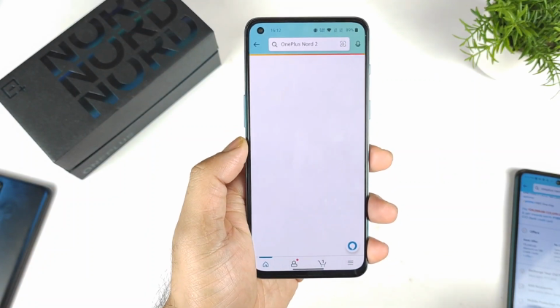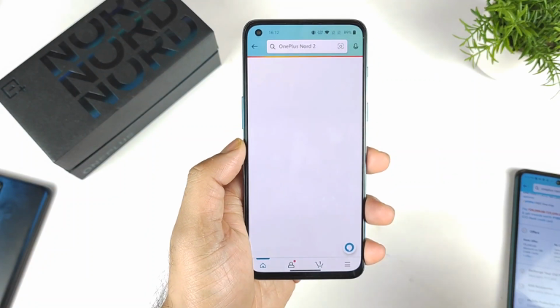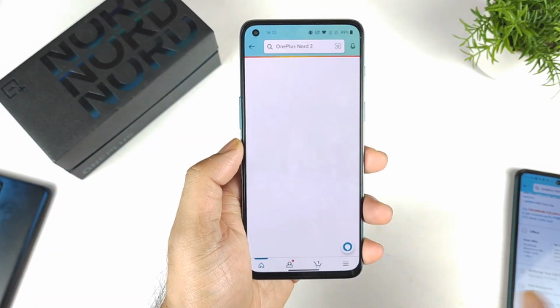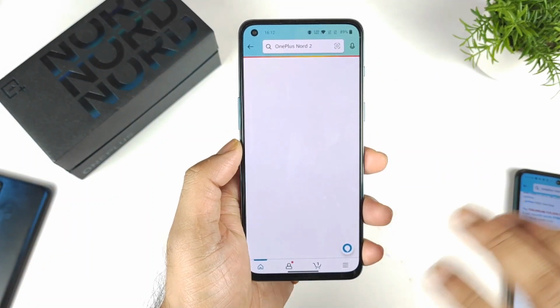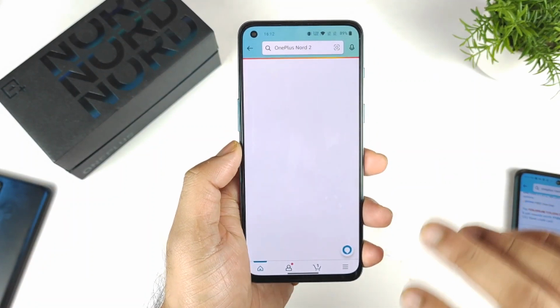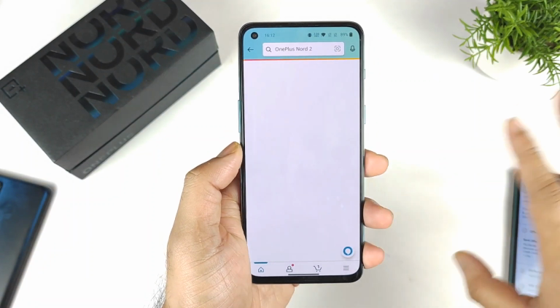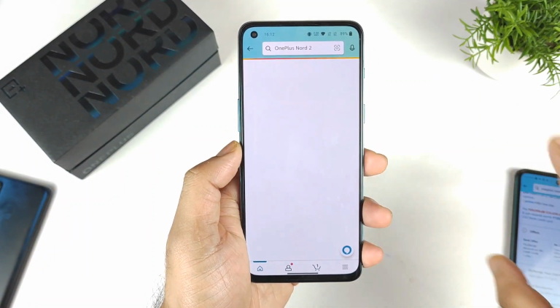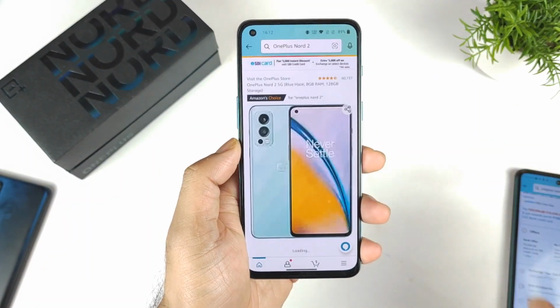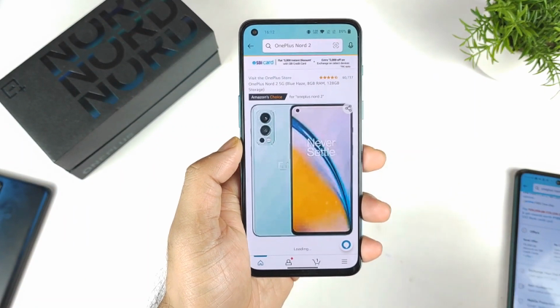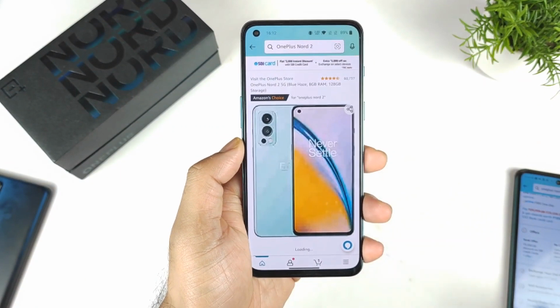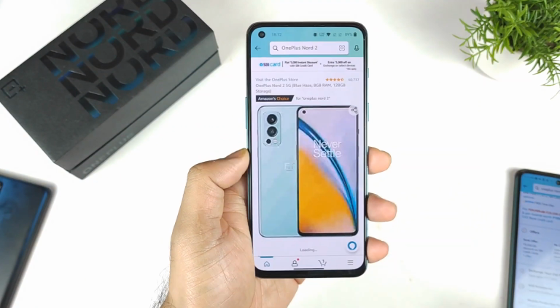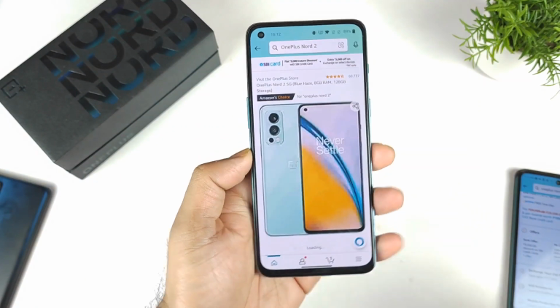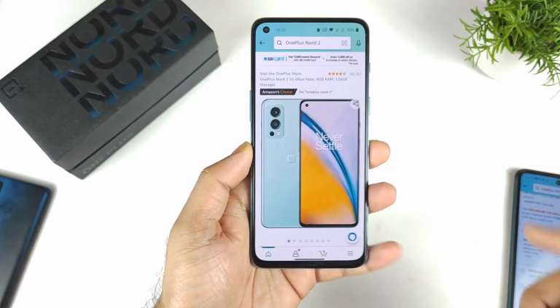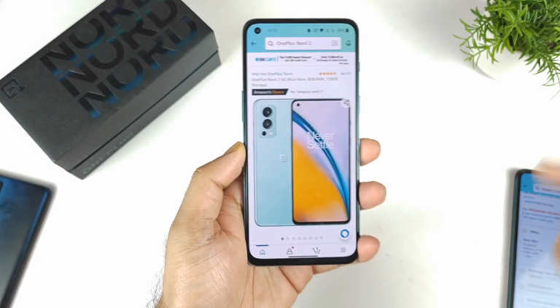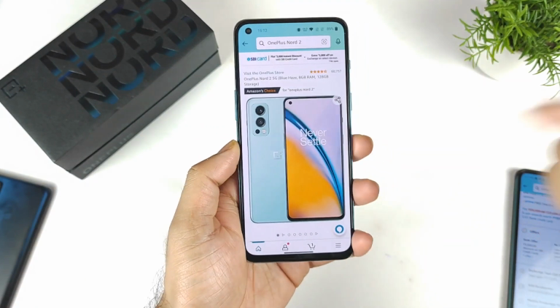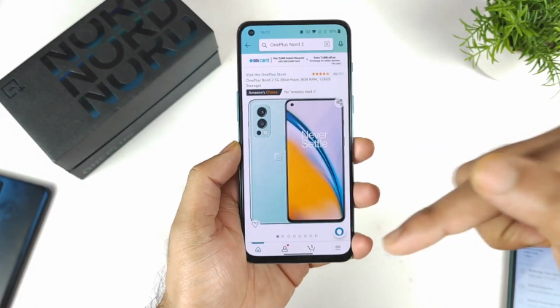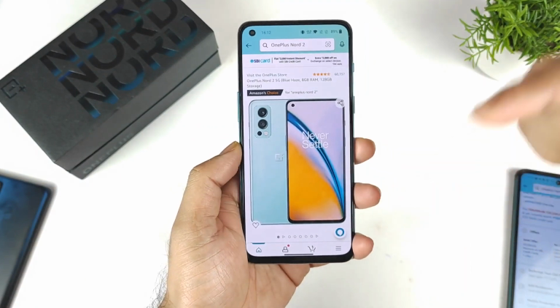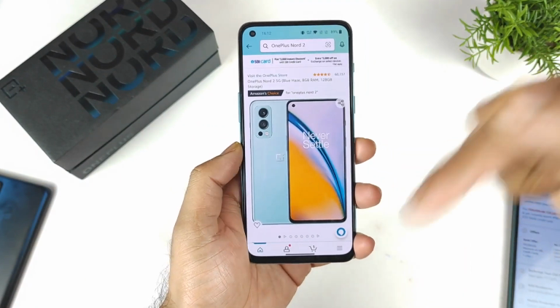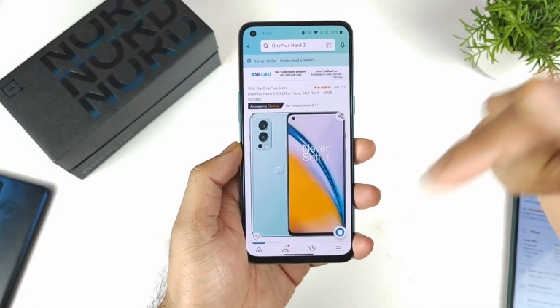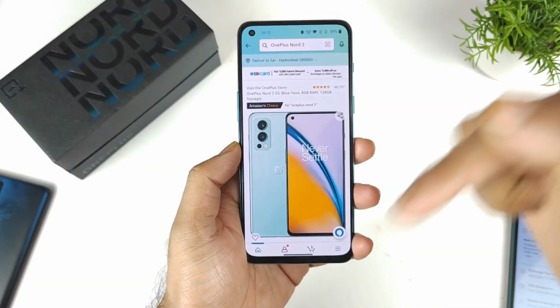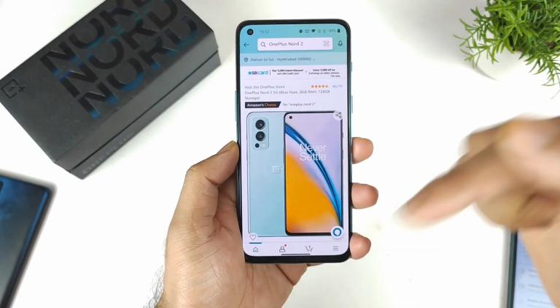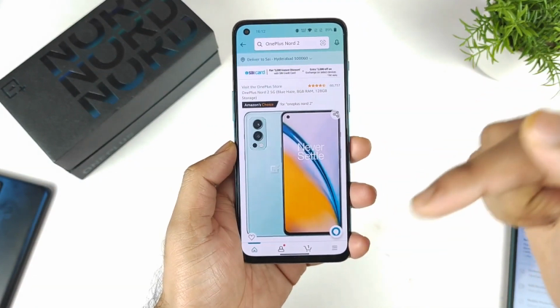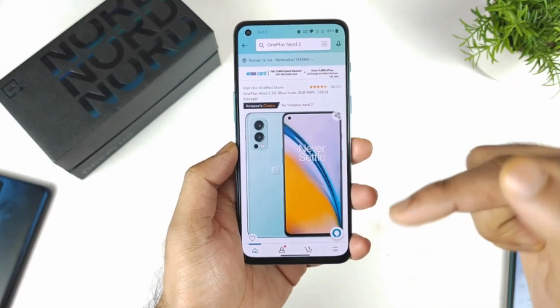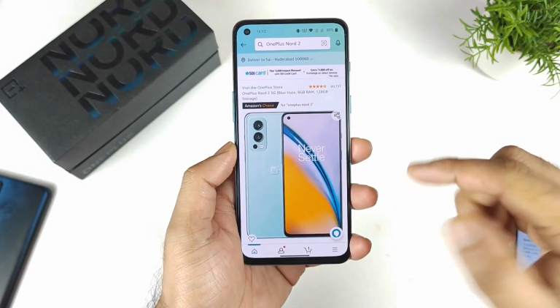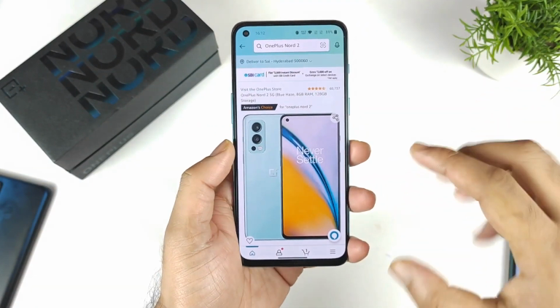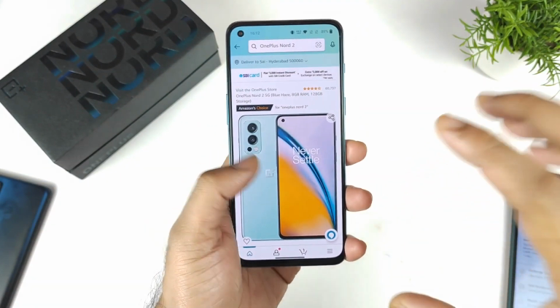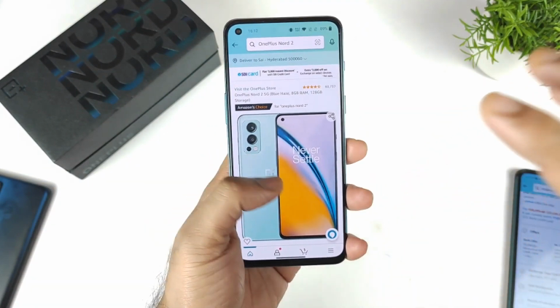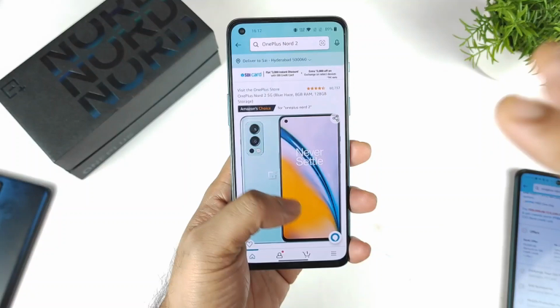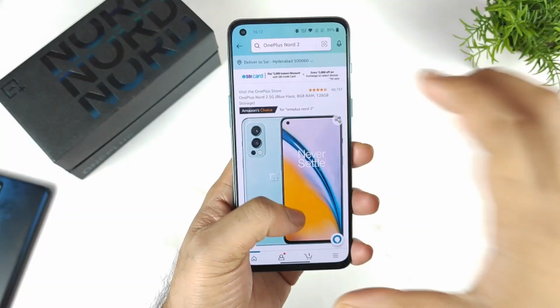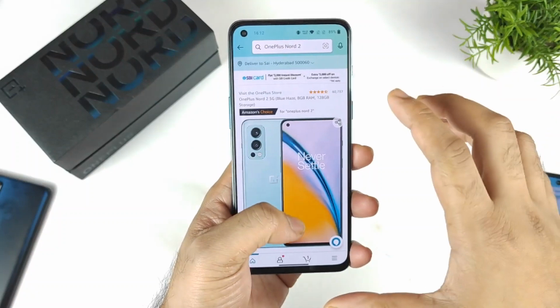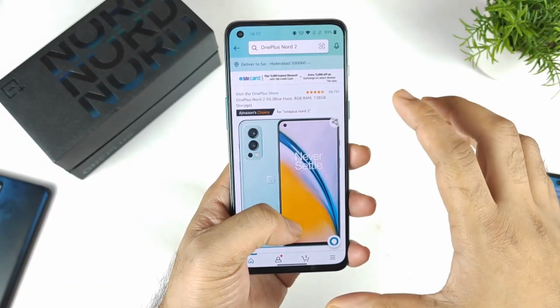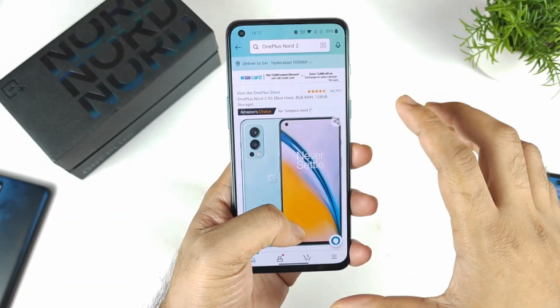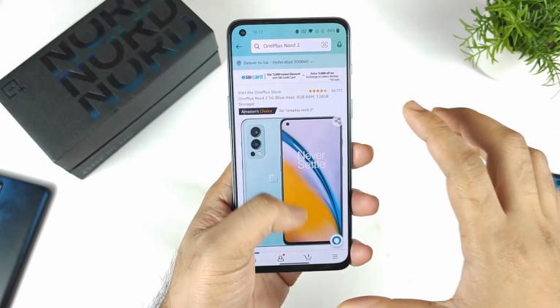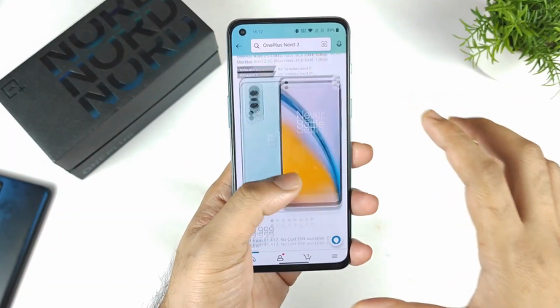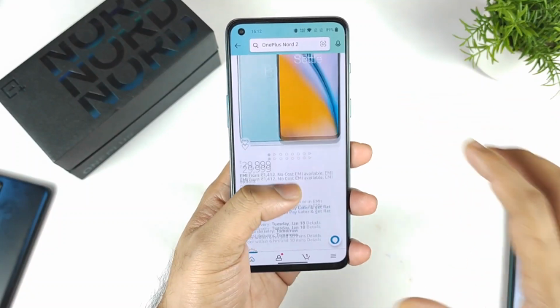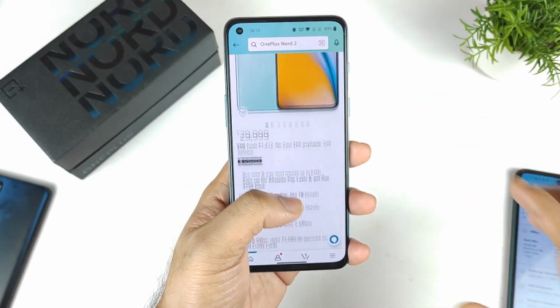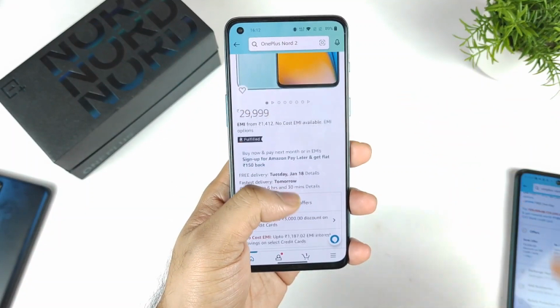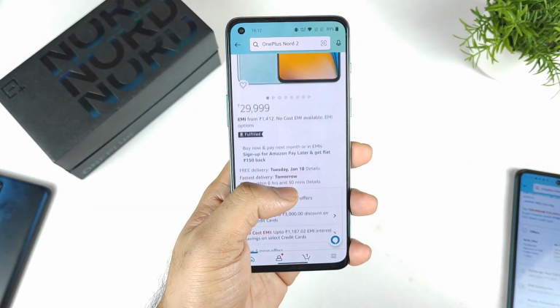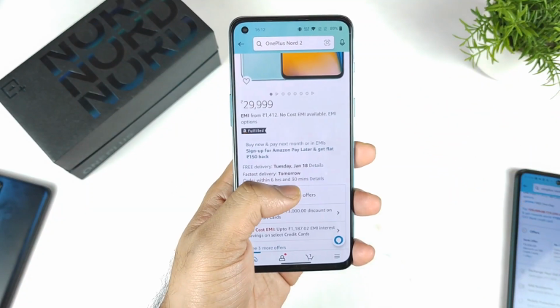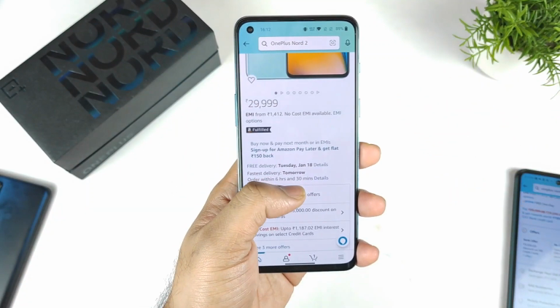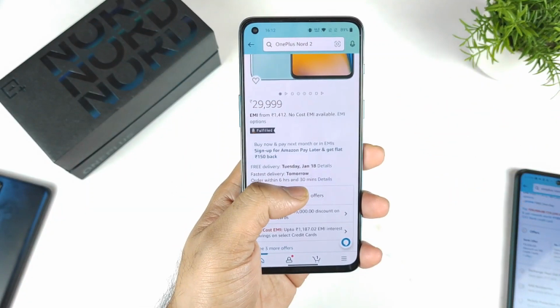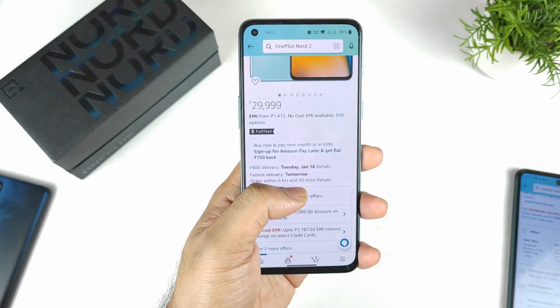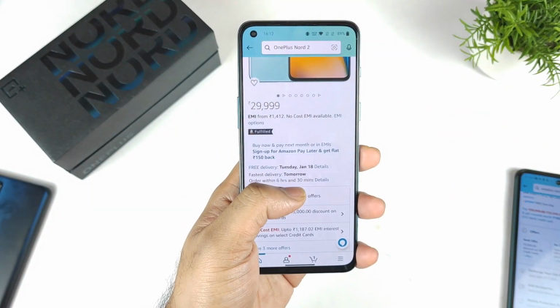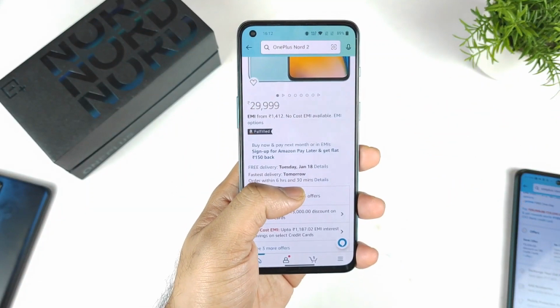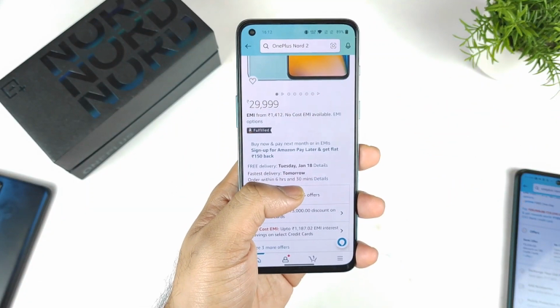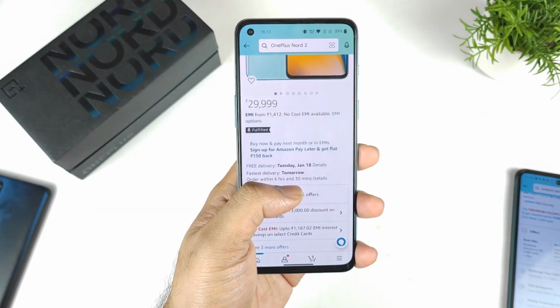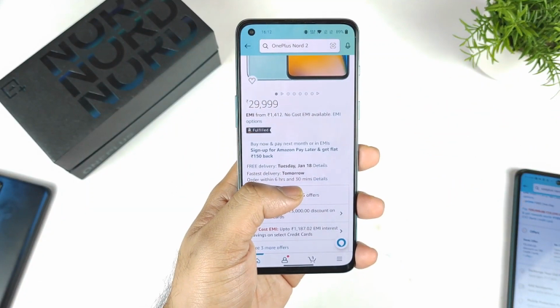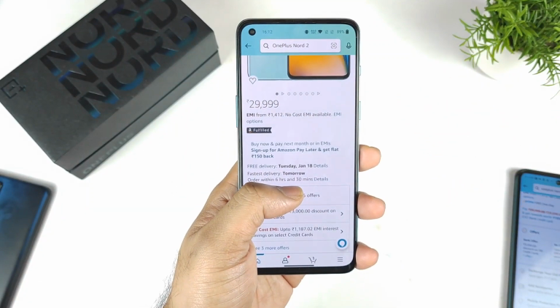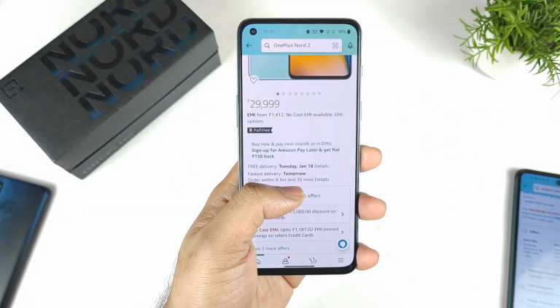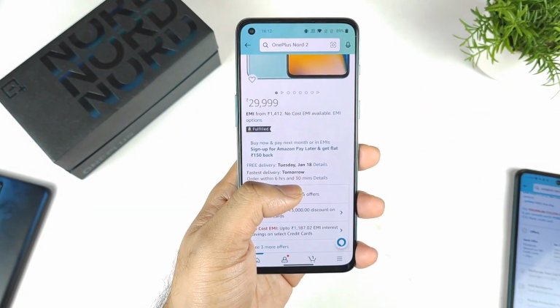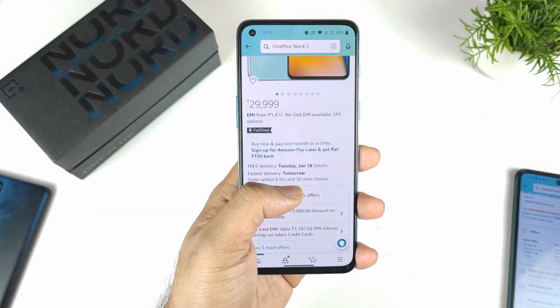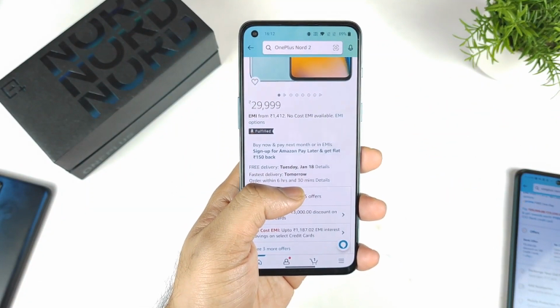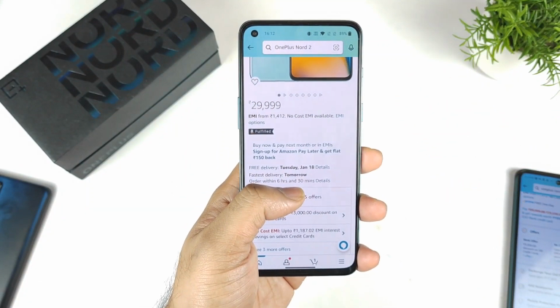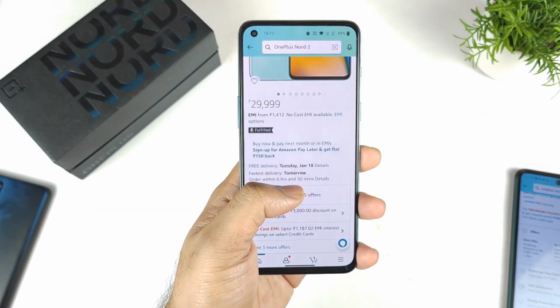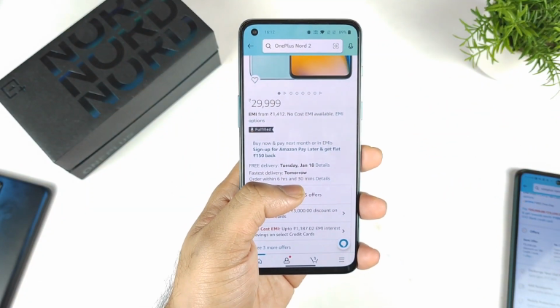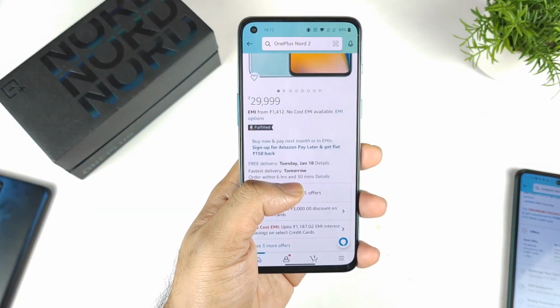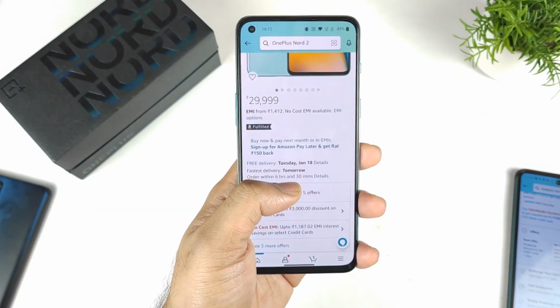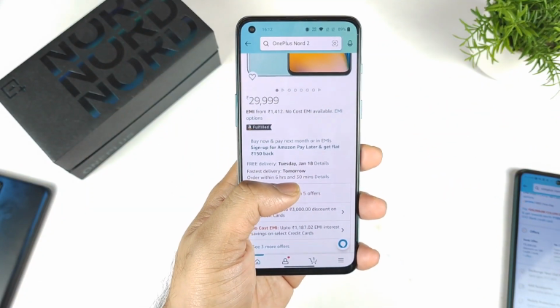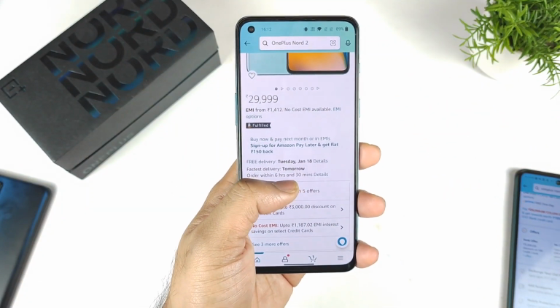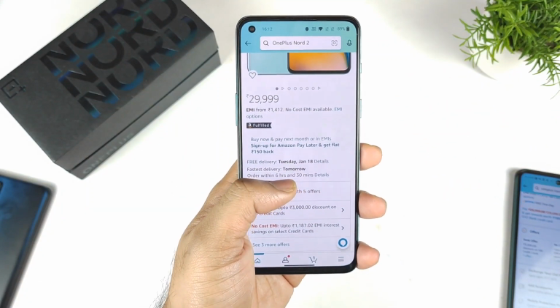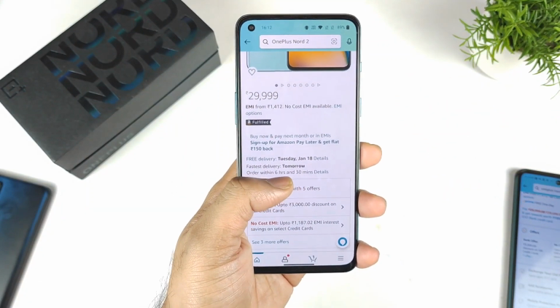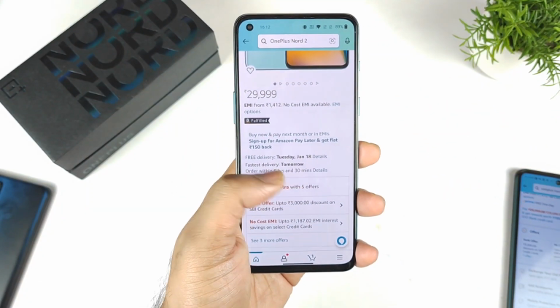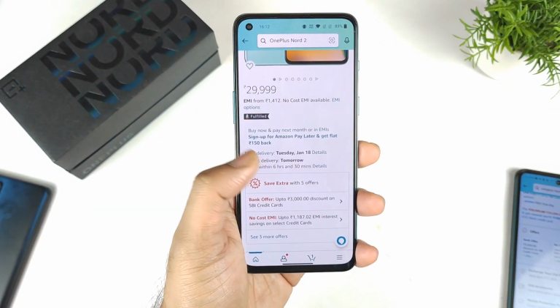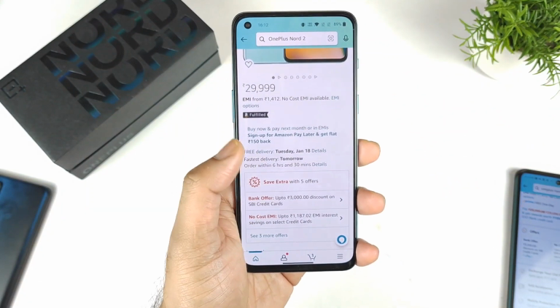There are plenty of deals going on friends, and make sure you use my links in the description in case you are planning to buy this OnePlus Nord 2. That will be really helpful for my channel as well.